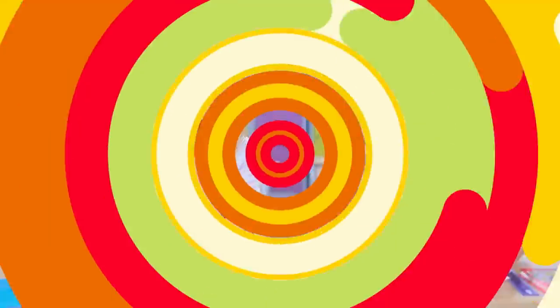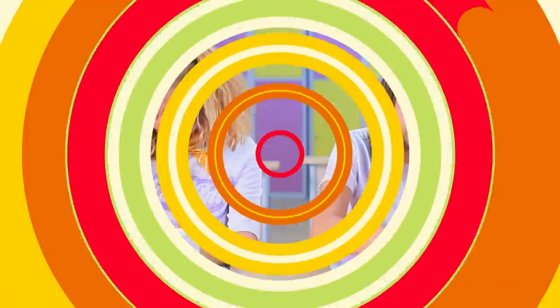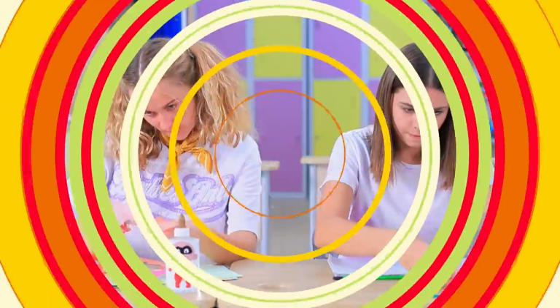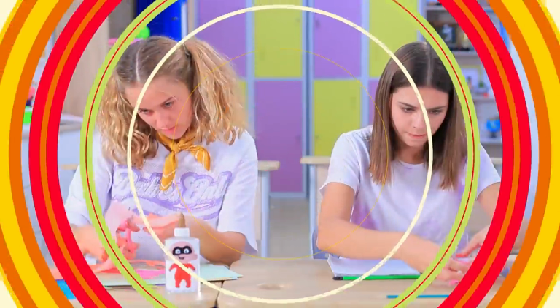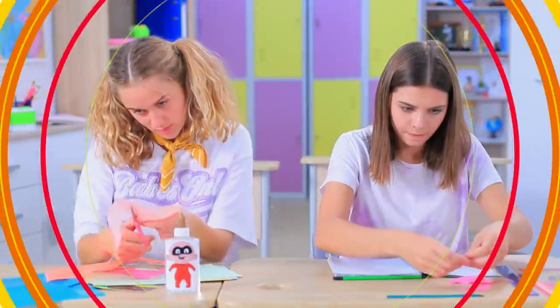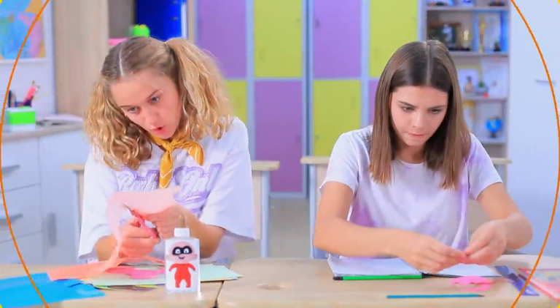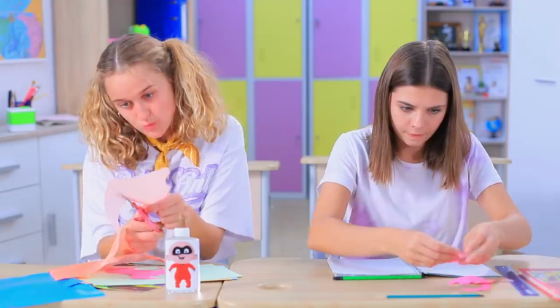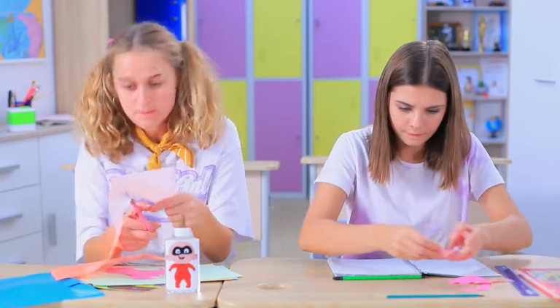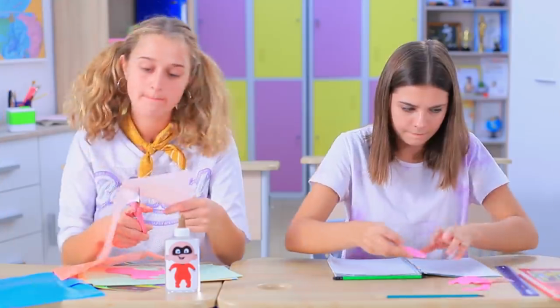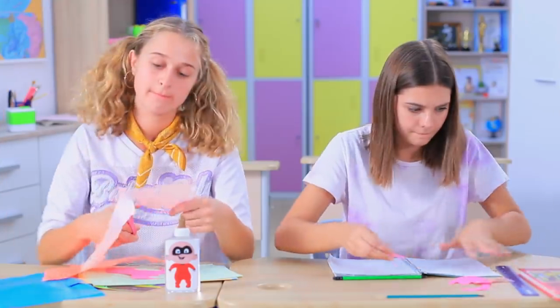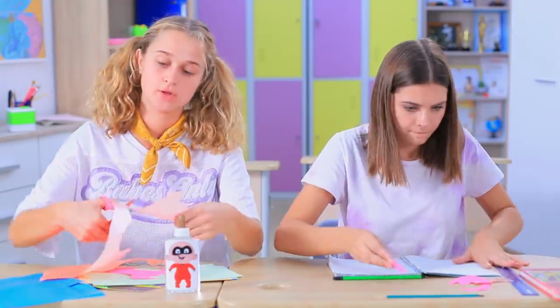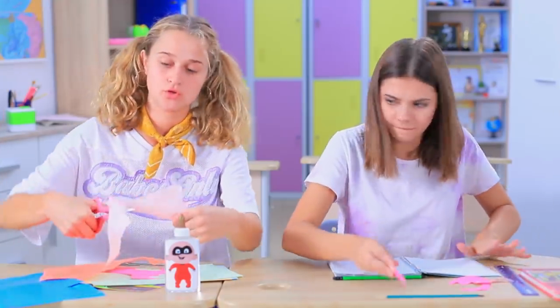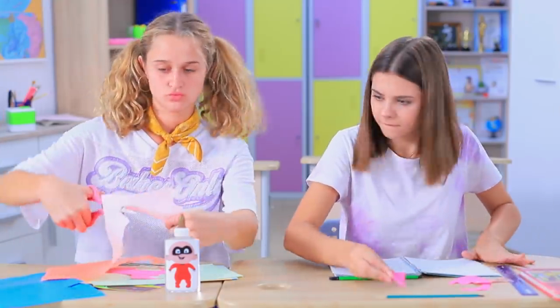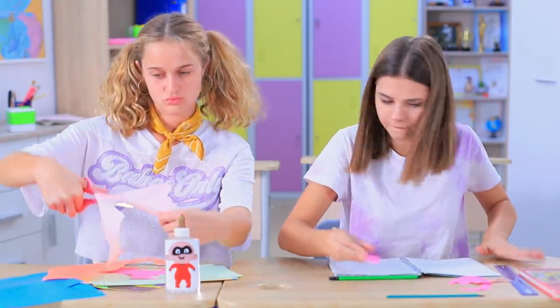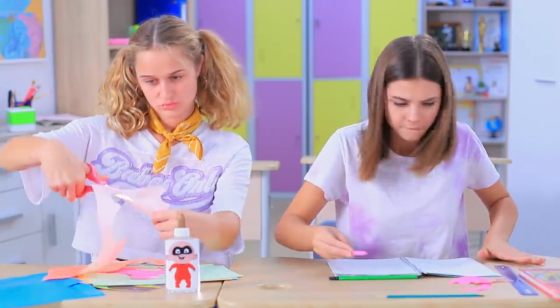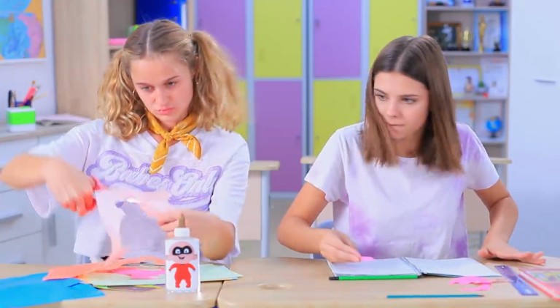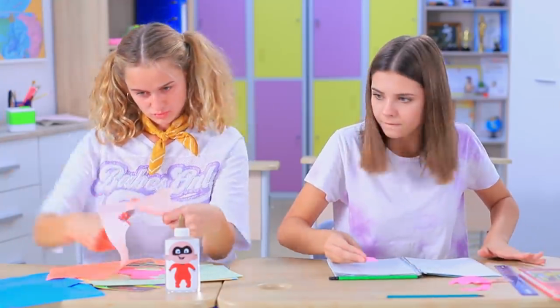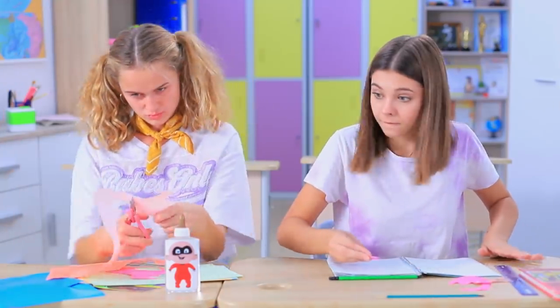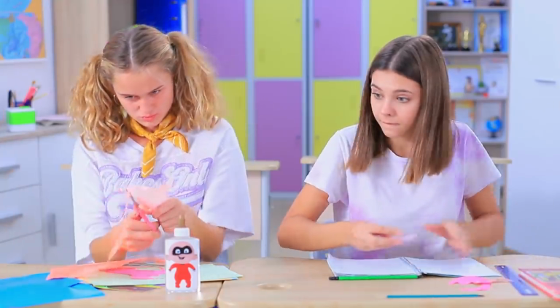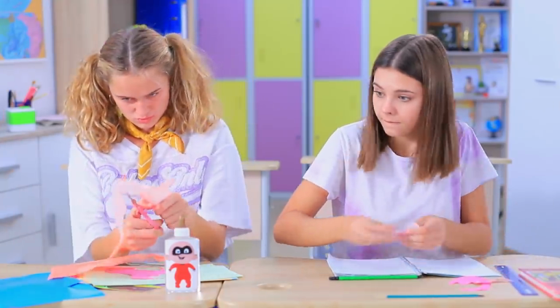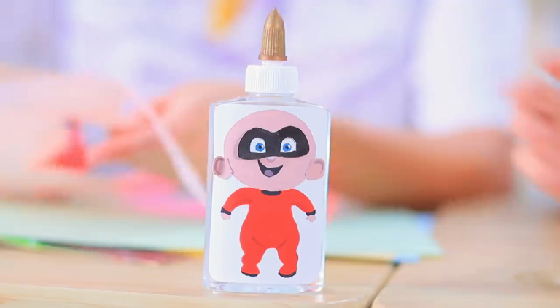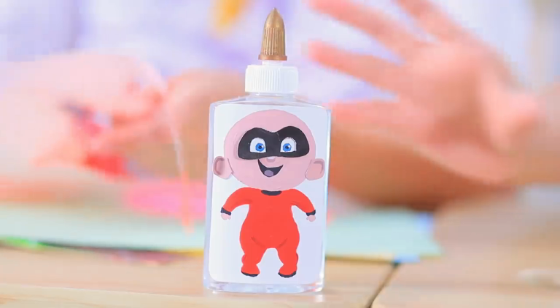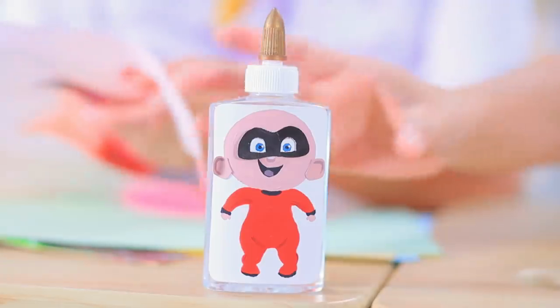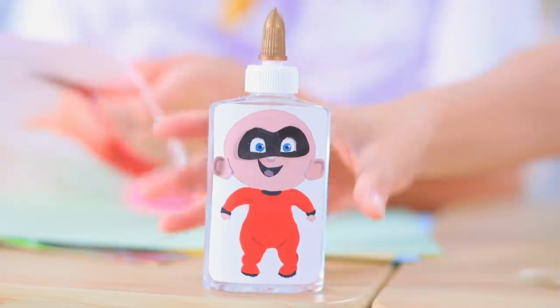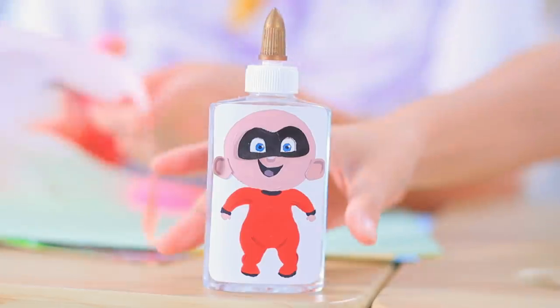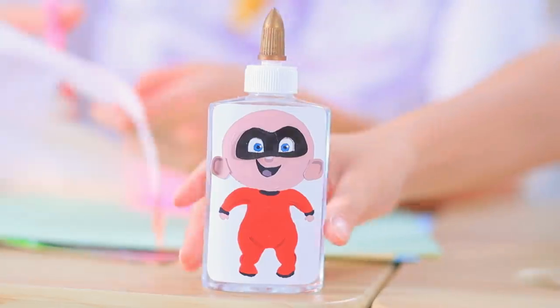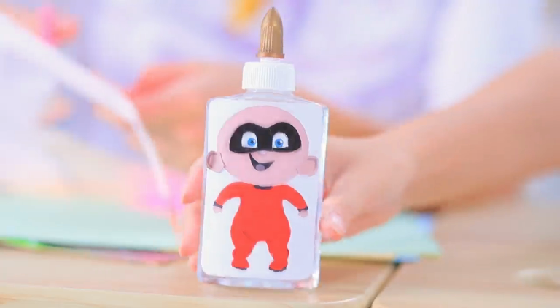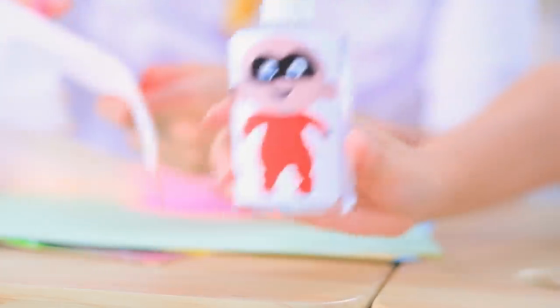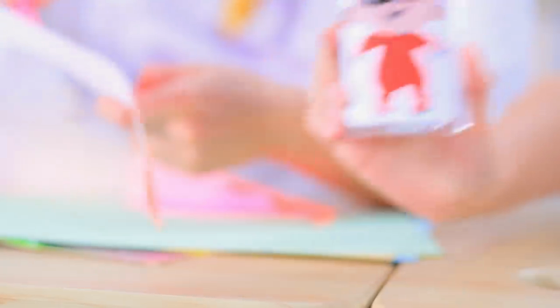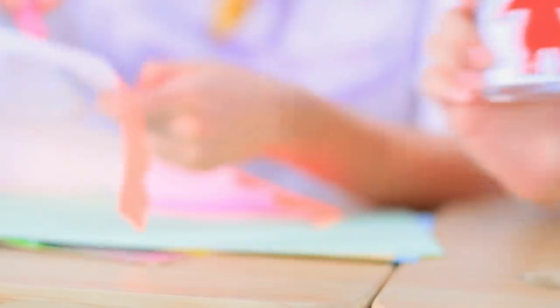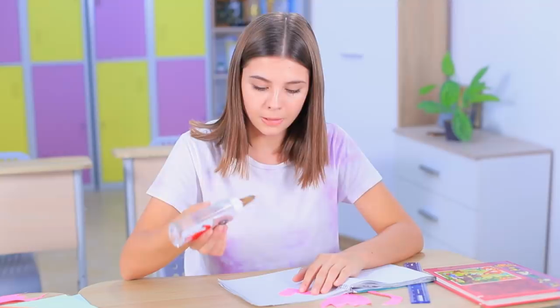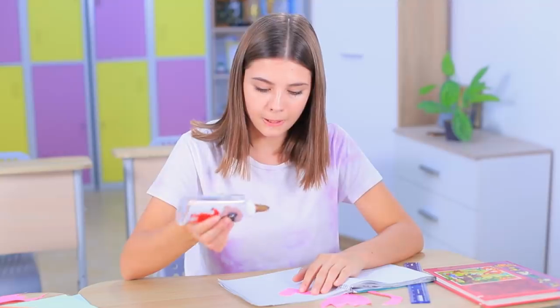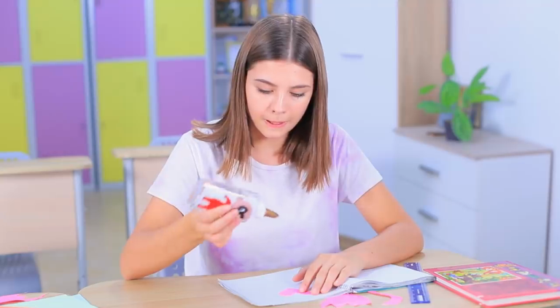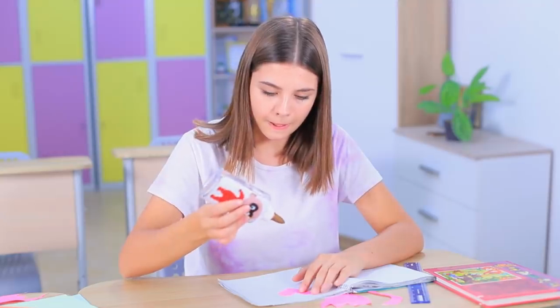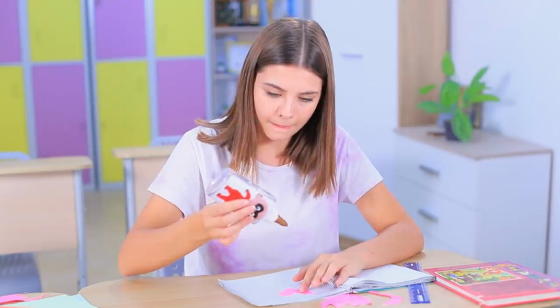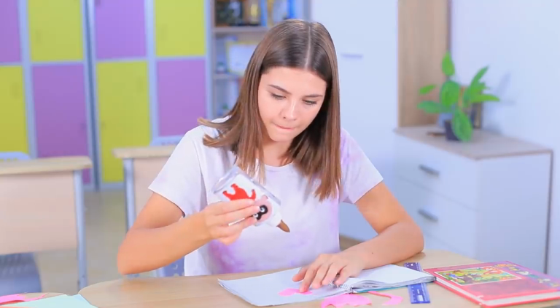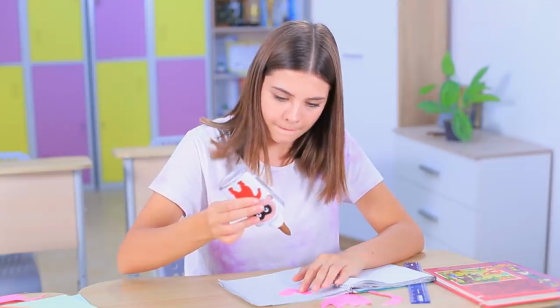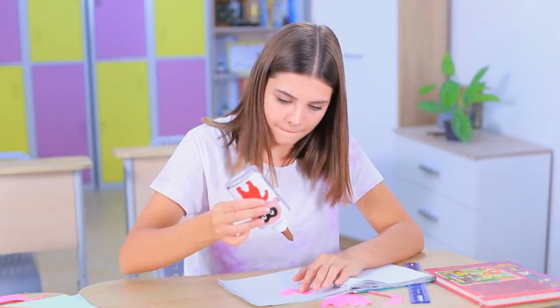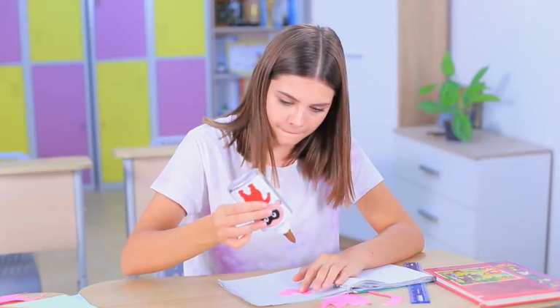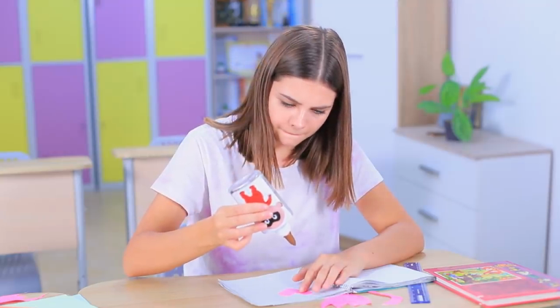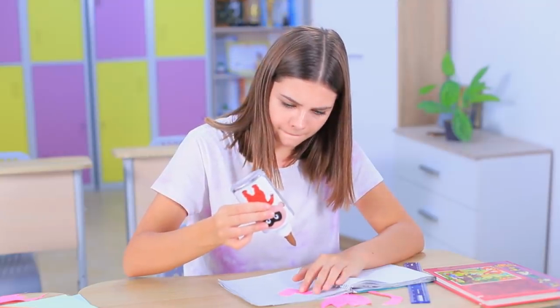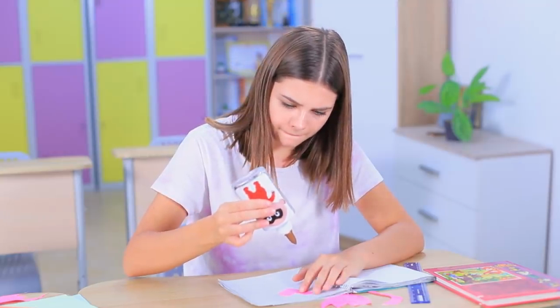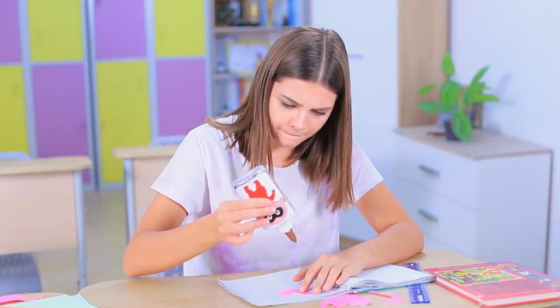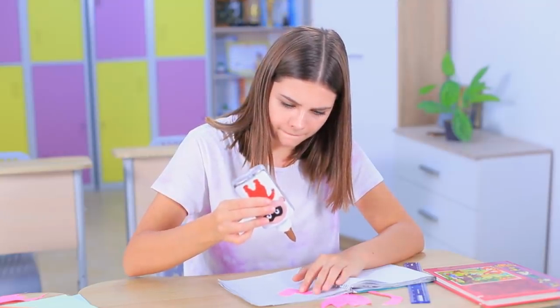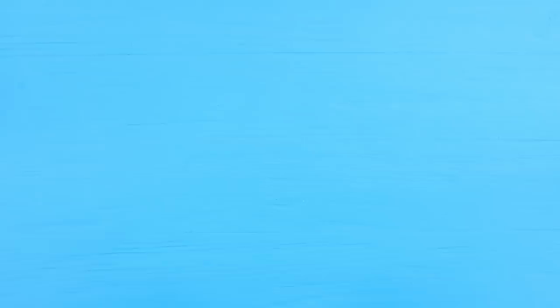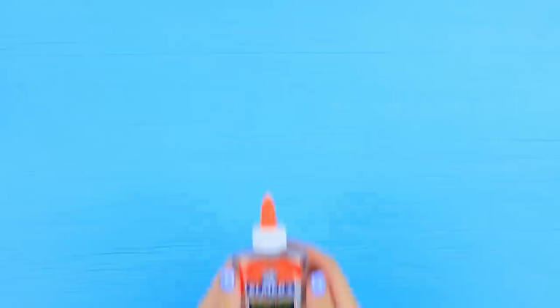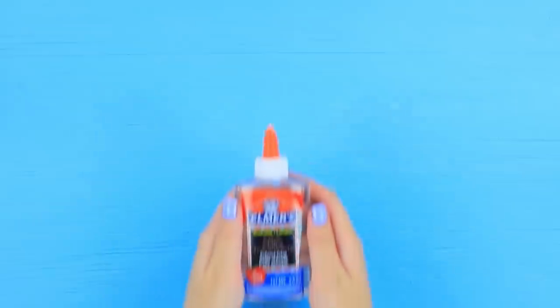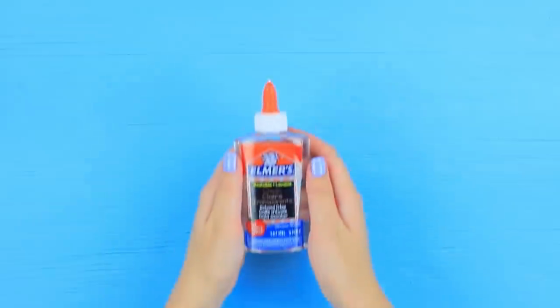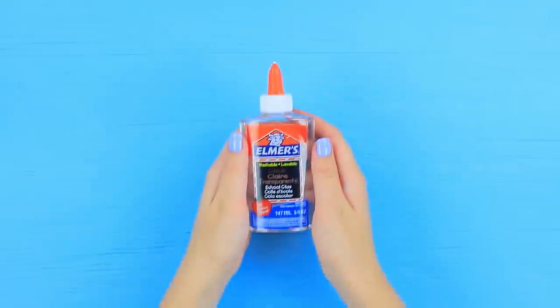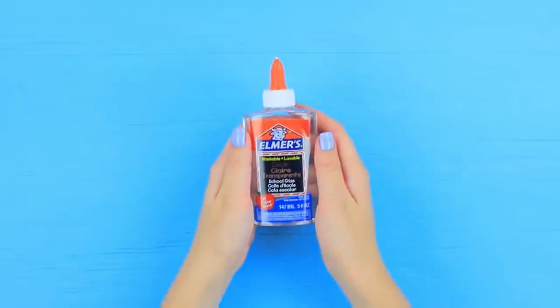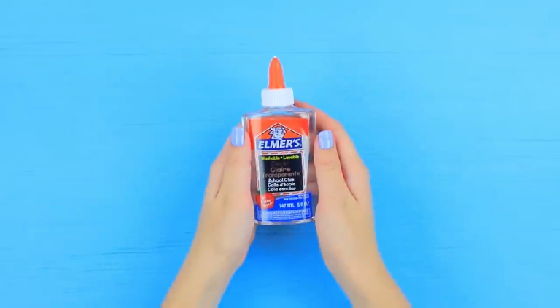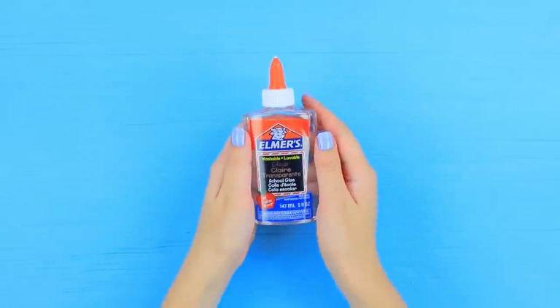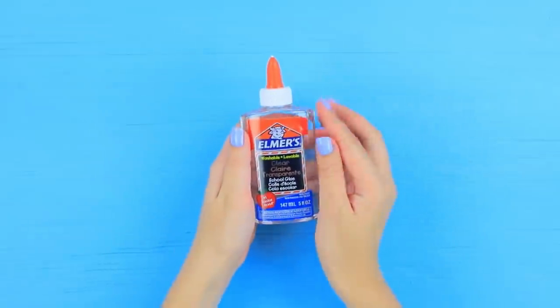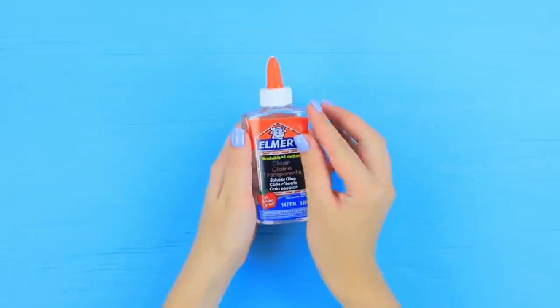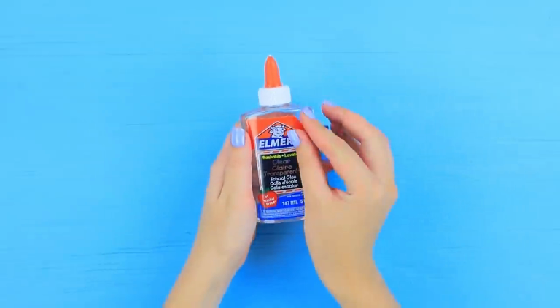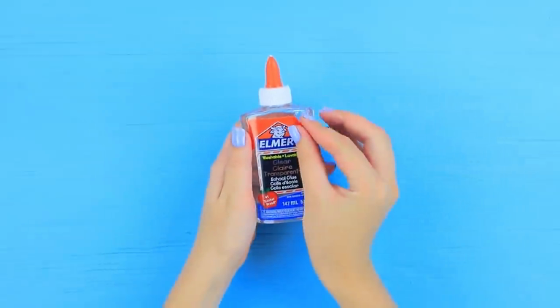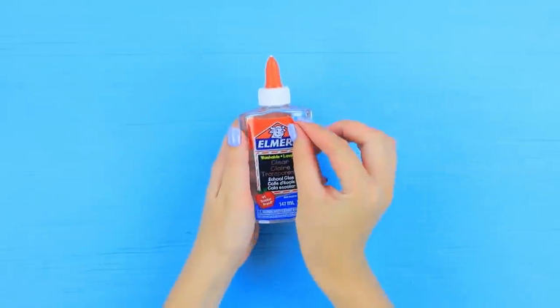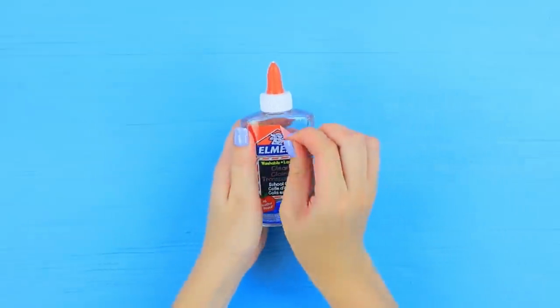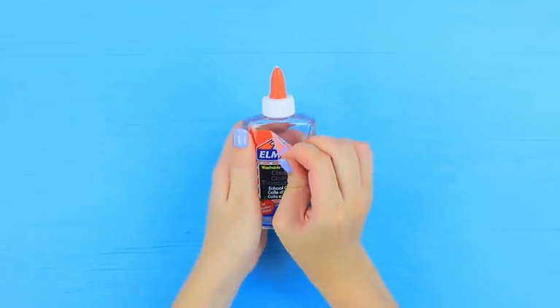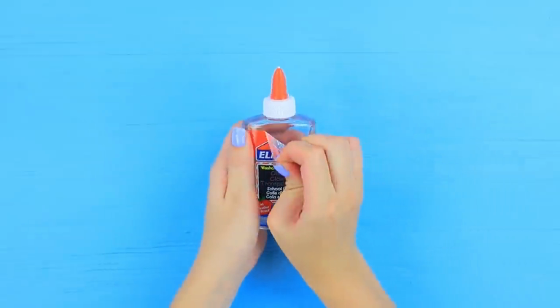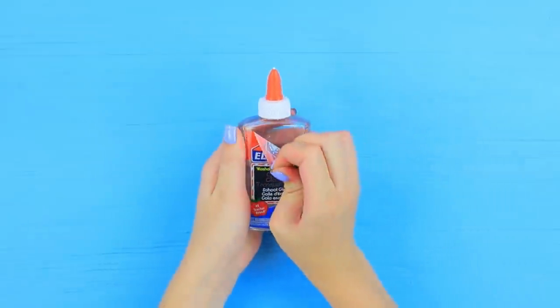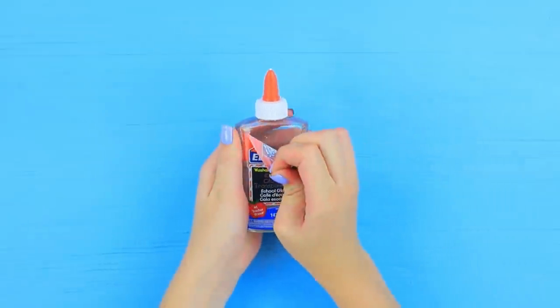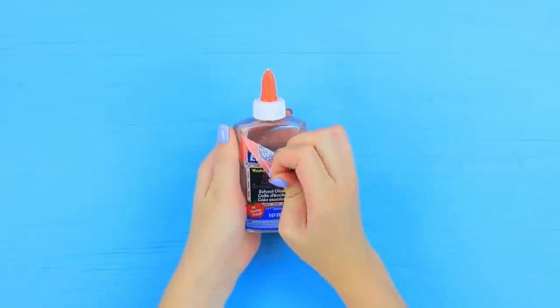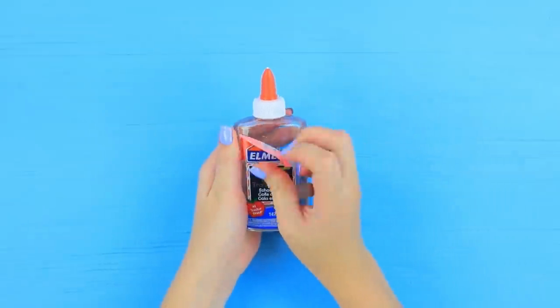This is a magical Jack-Jack glue bottle! Be careful with it! Take the label off a bottle of glue.